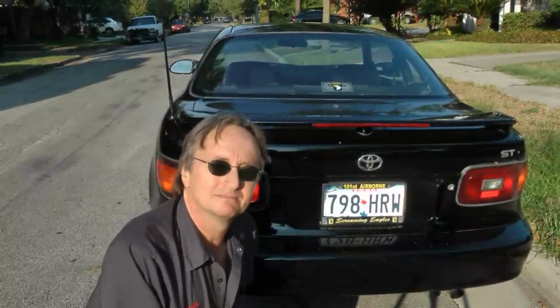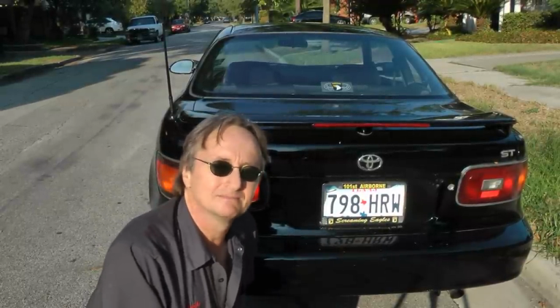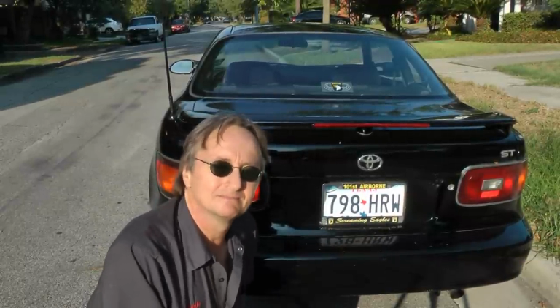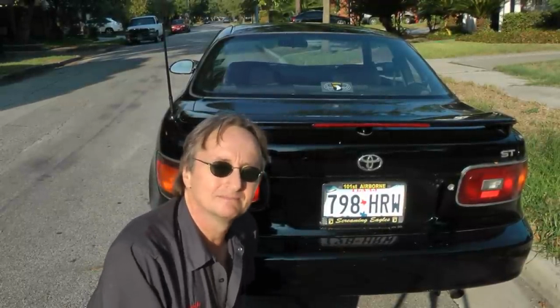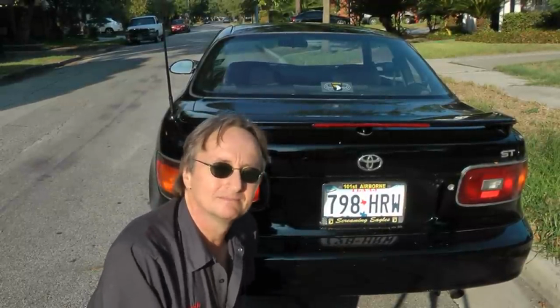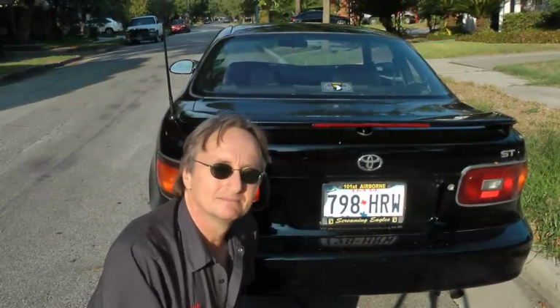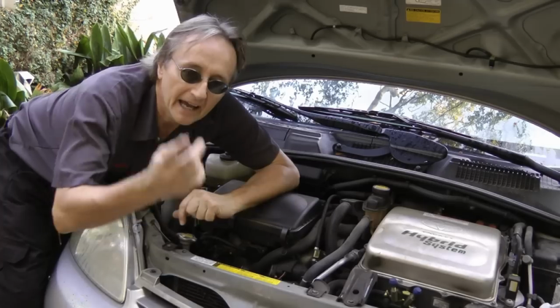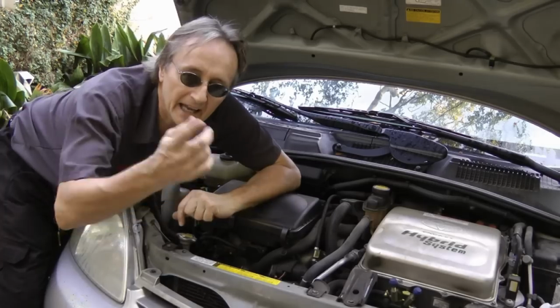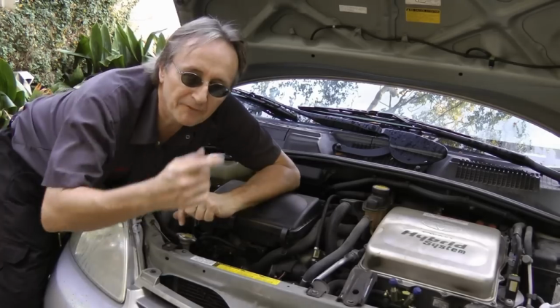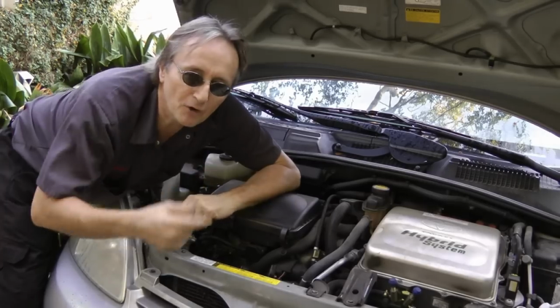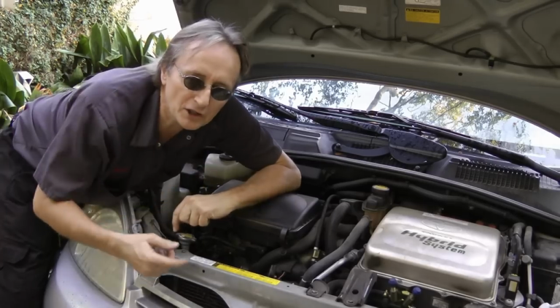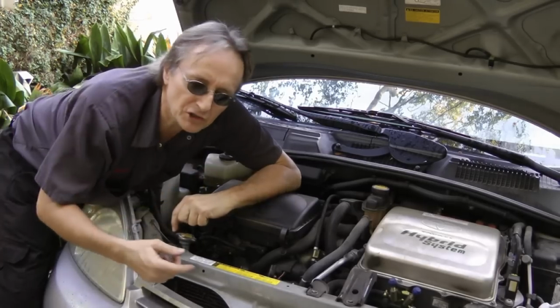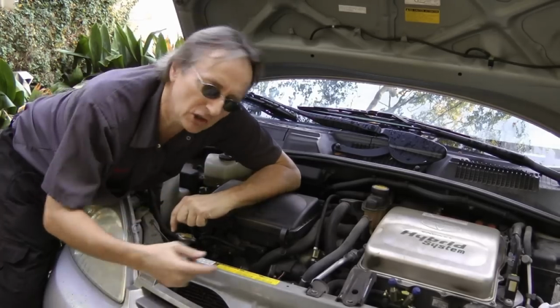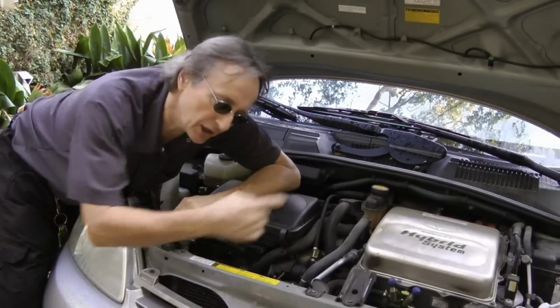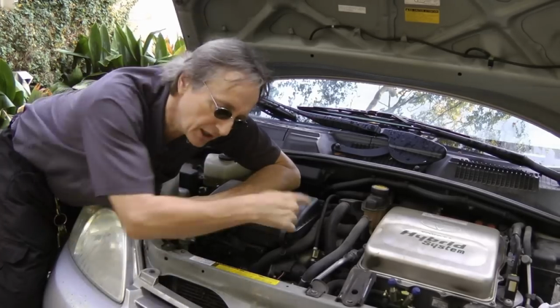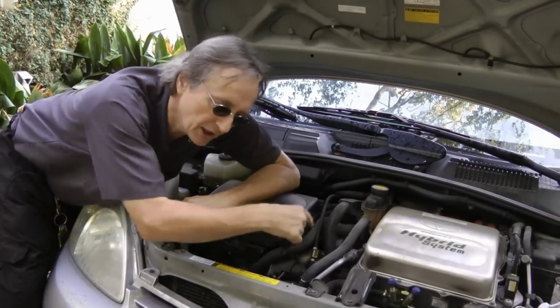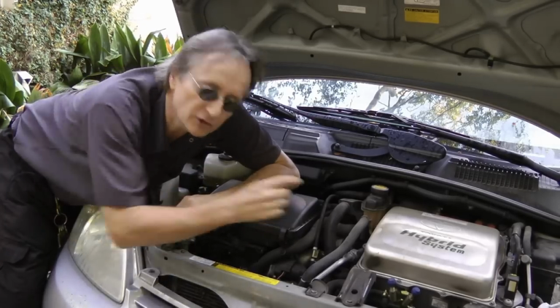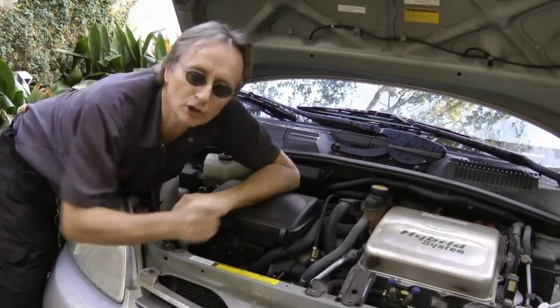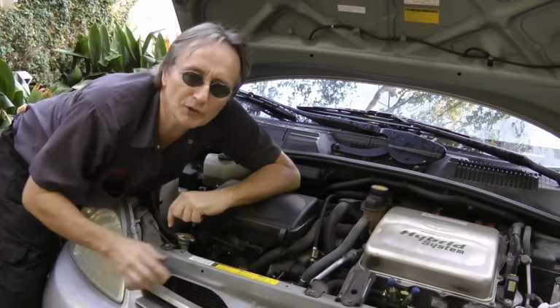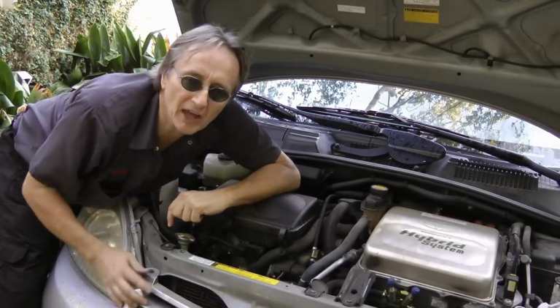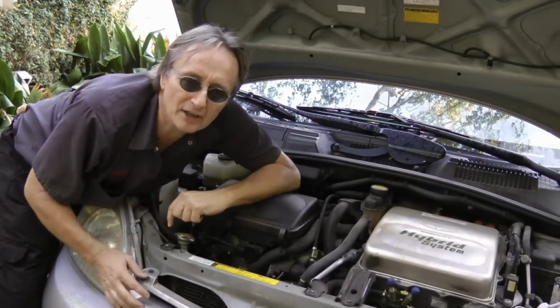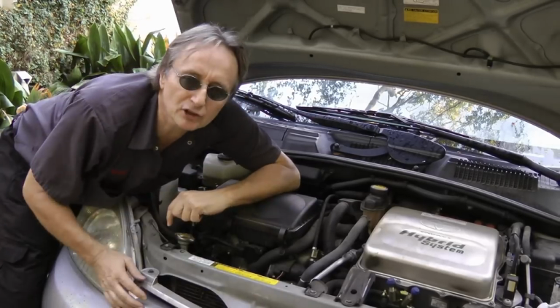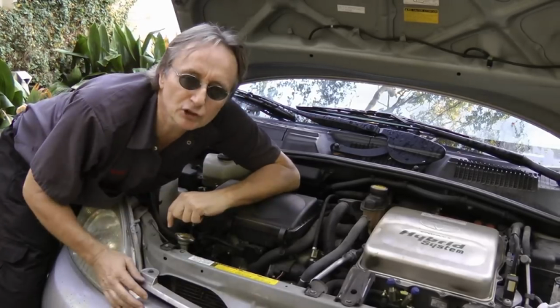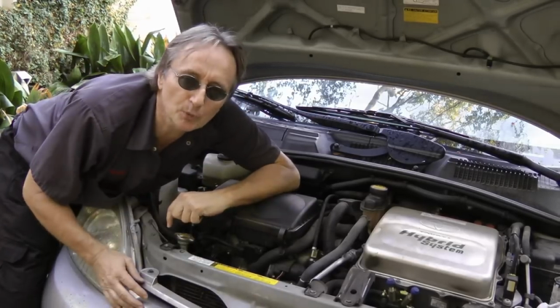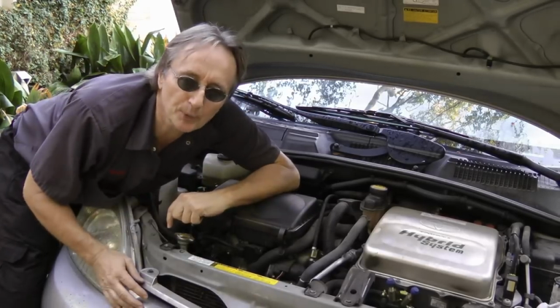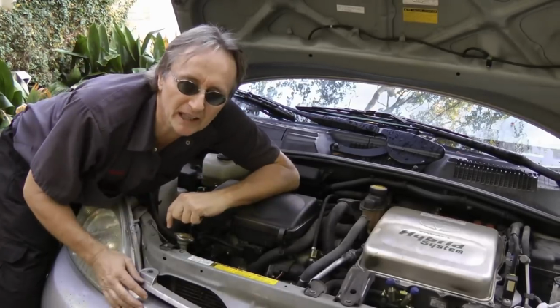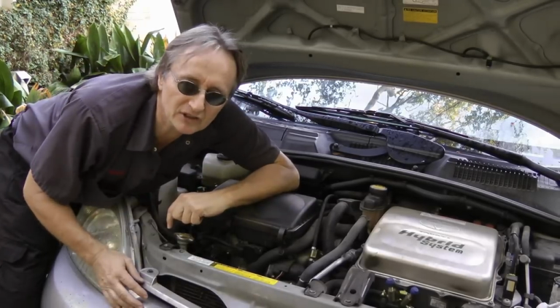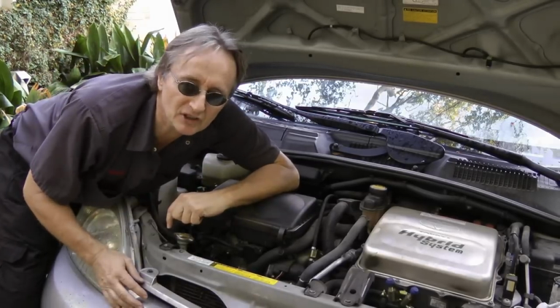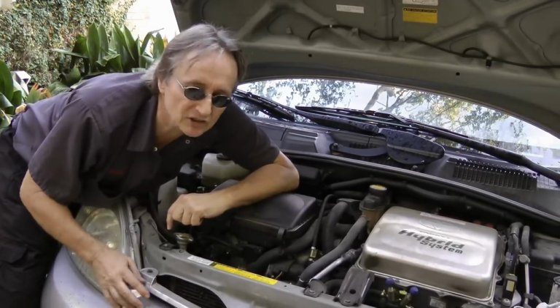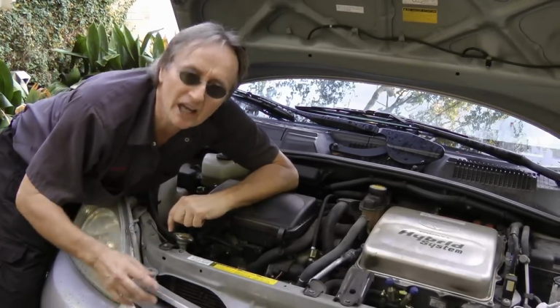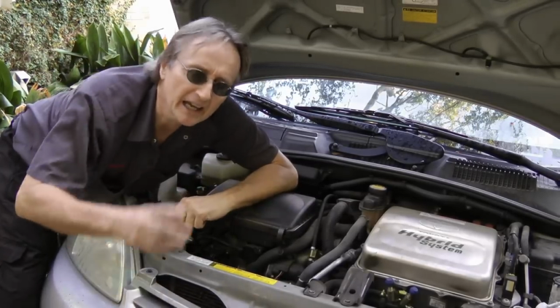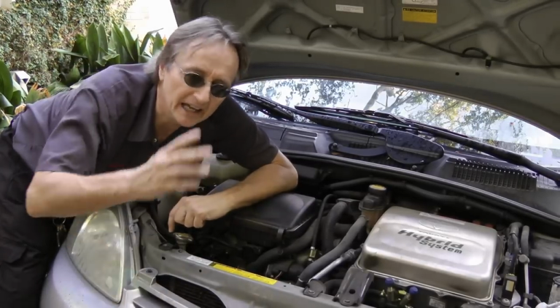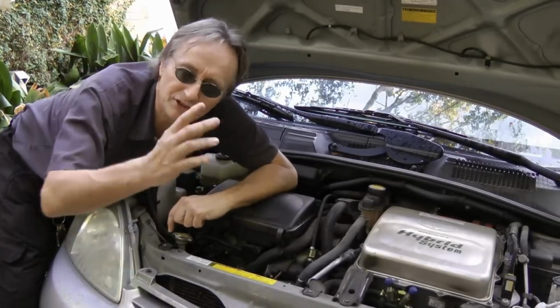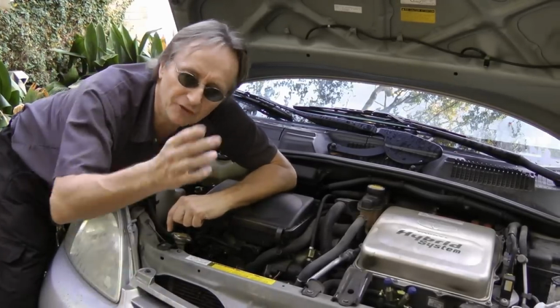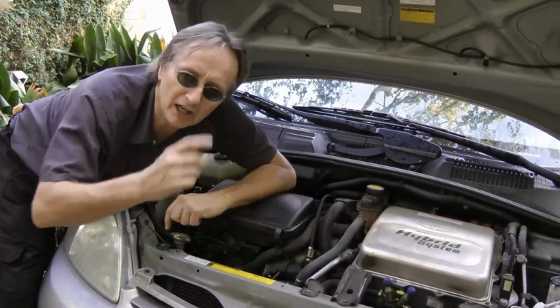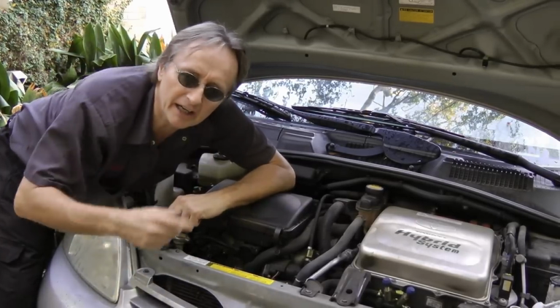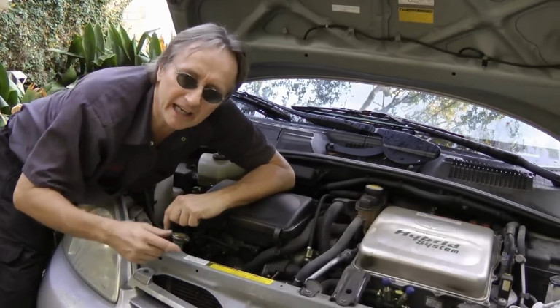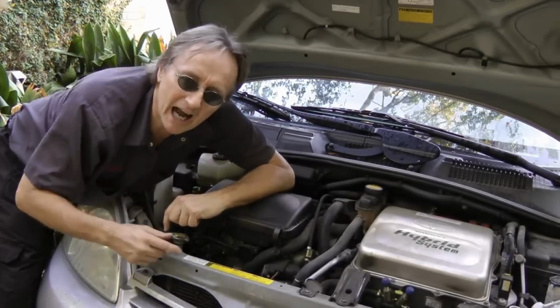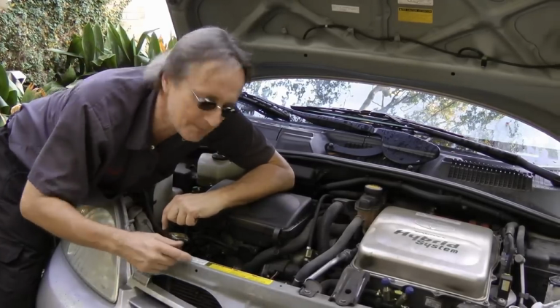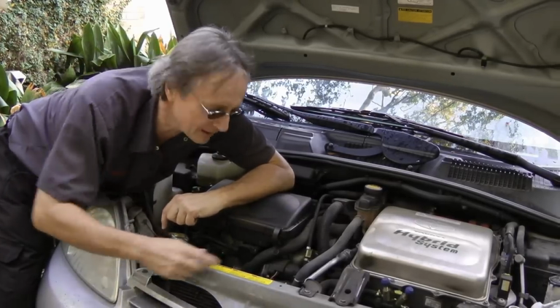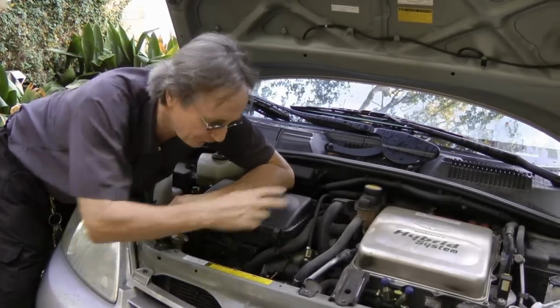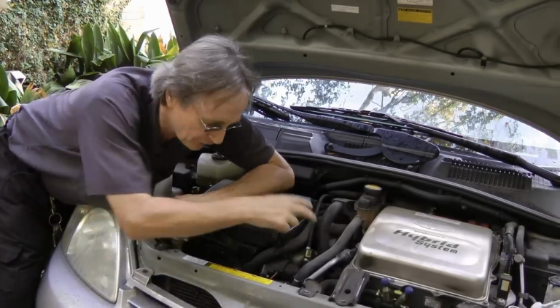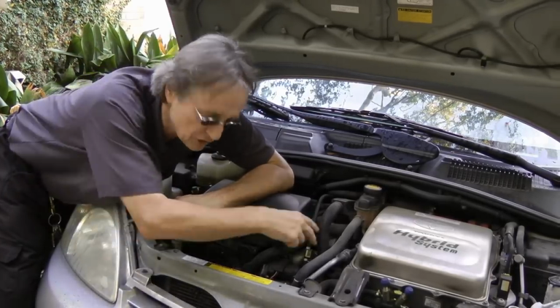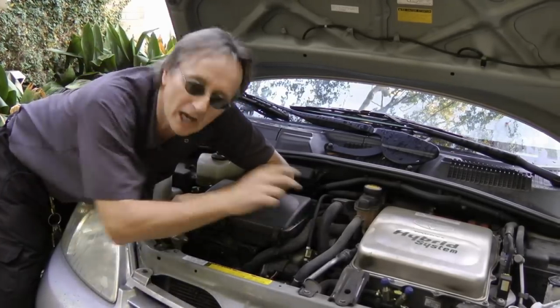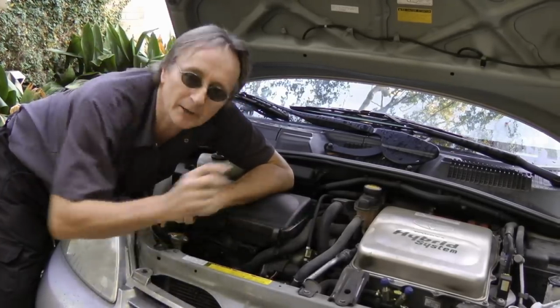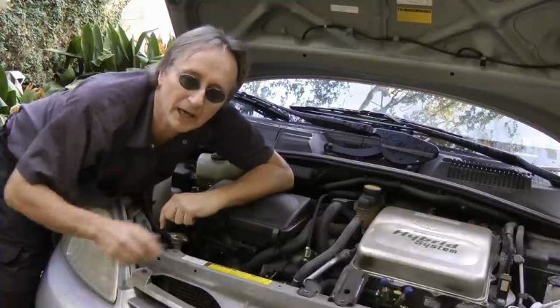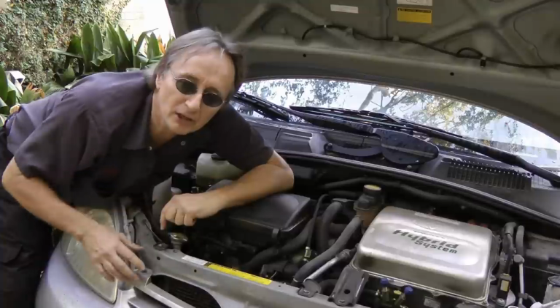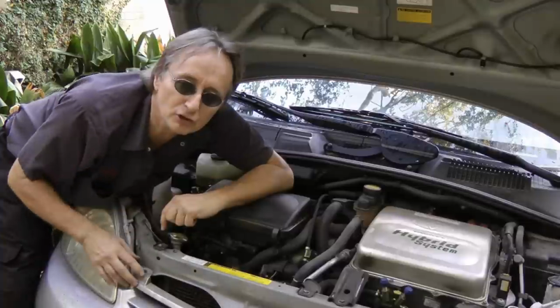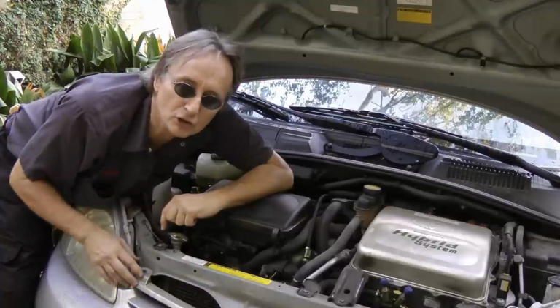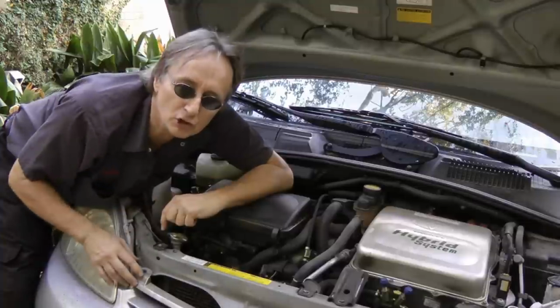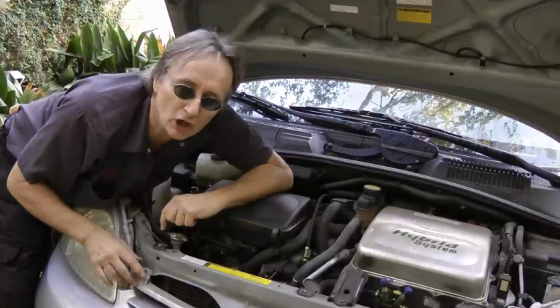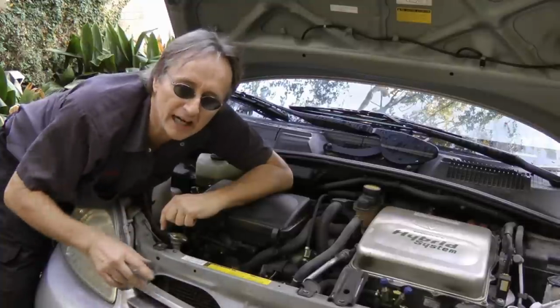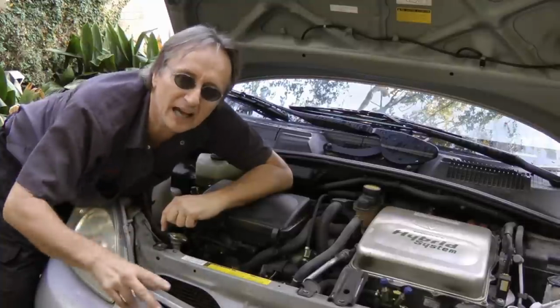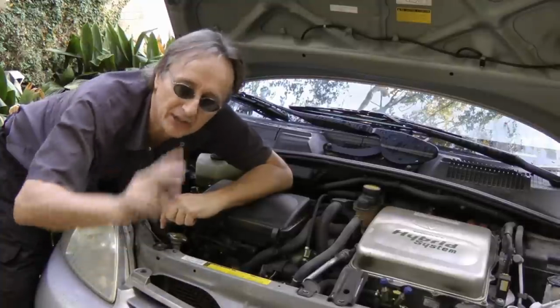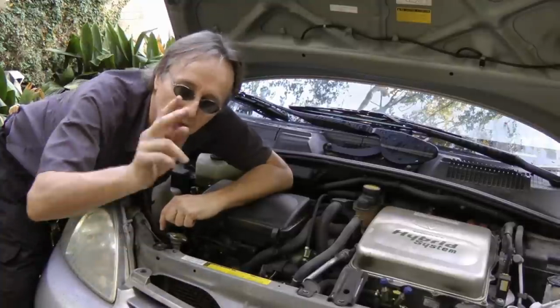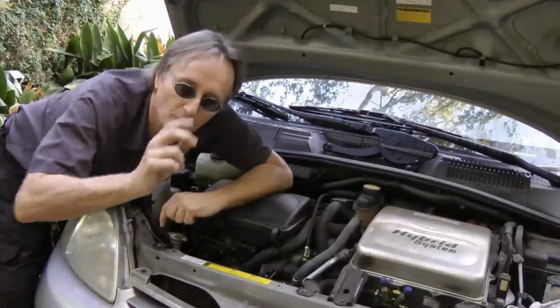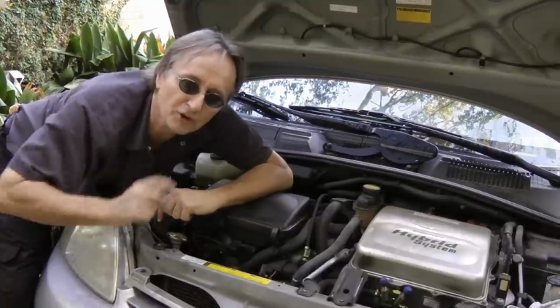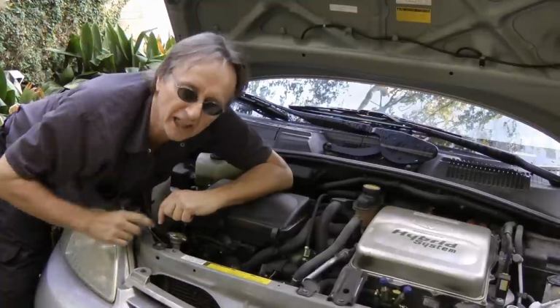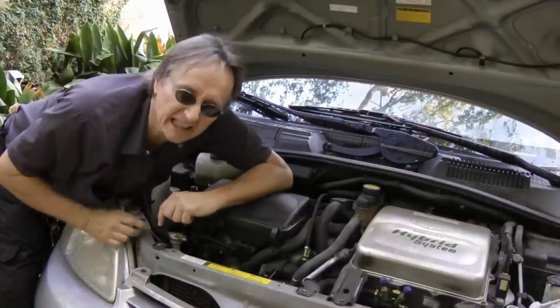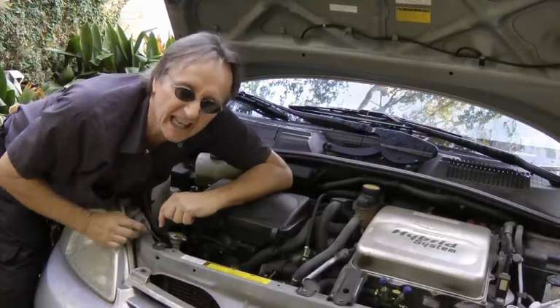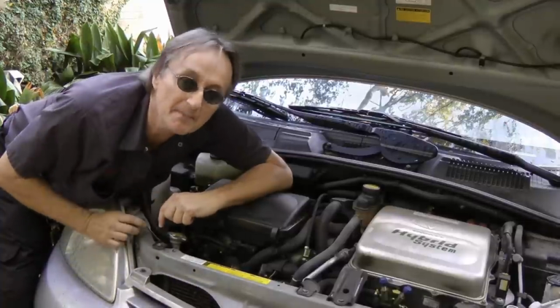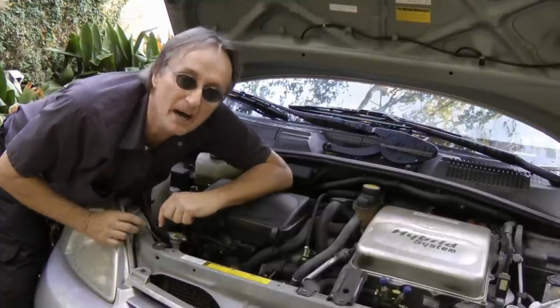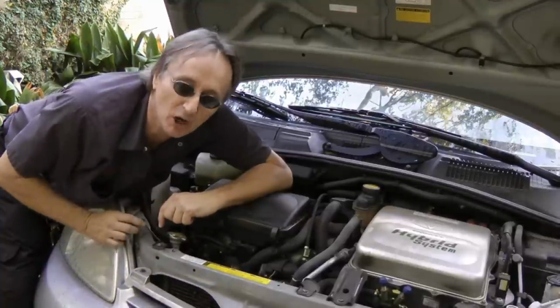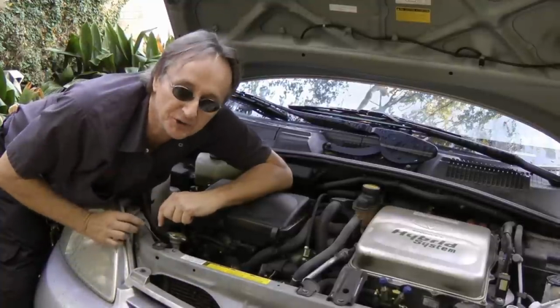Unfortunately in these 2002 Priuses, it's very common for the generators to short out — they overheat and melt.